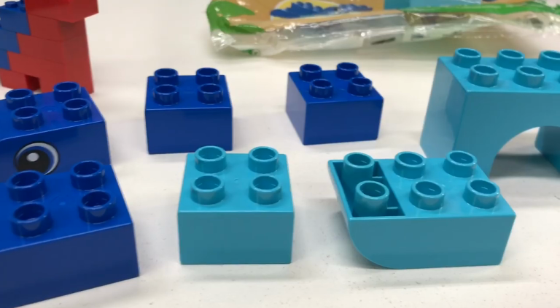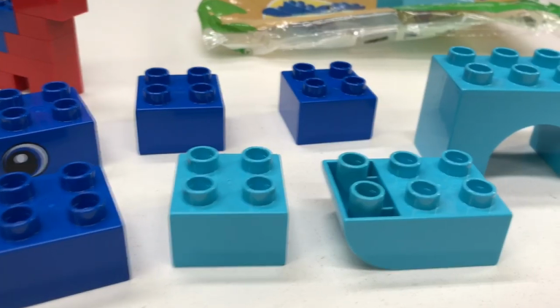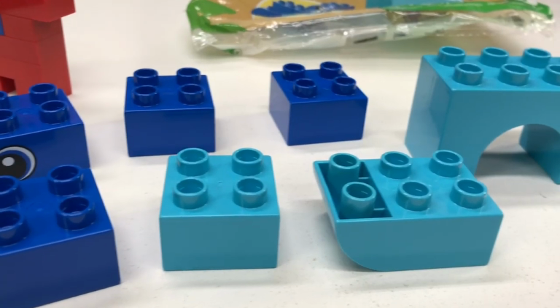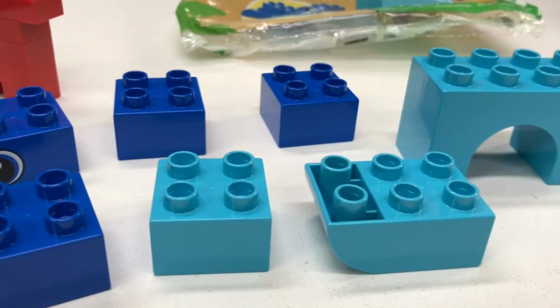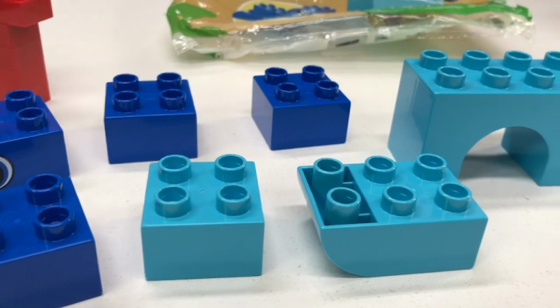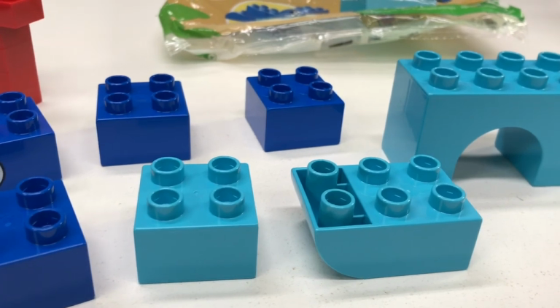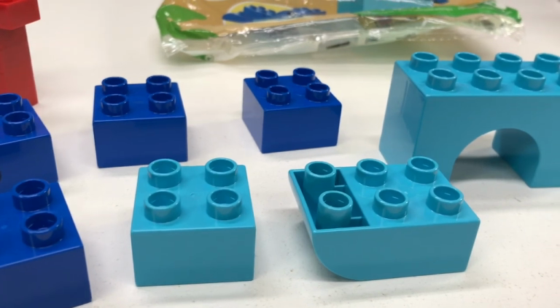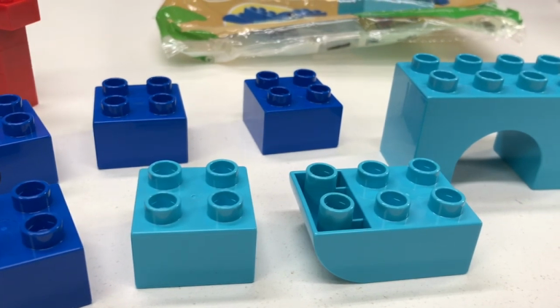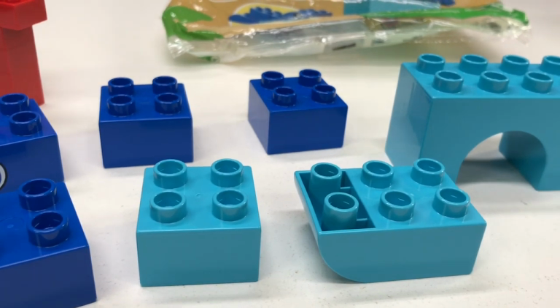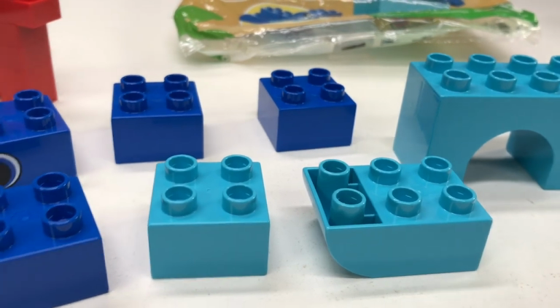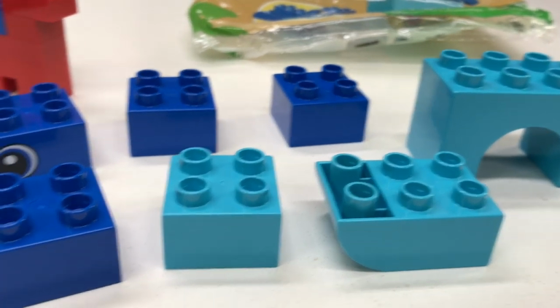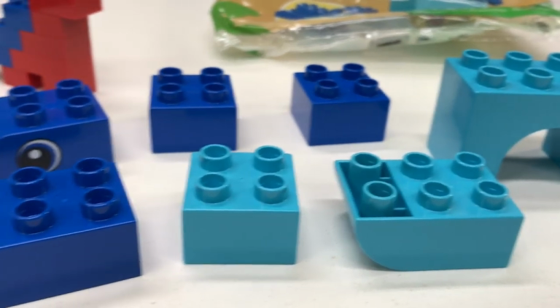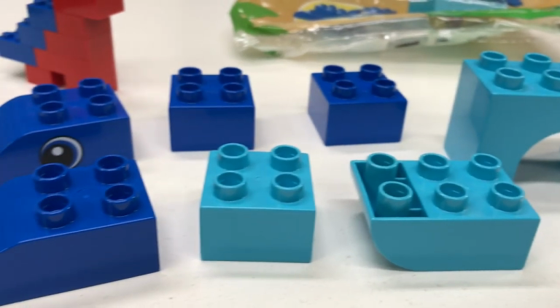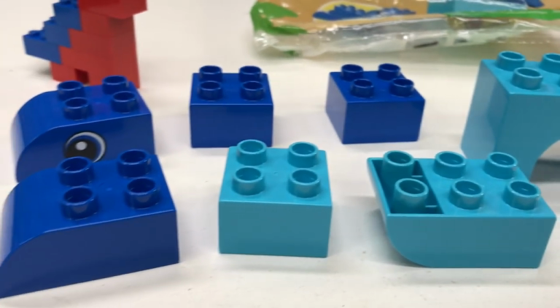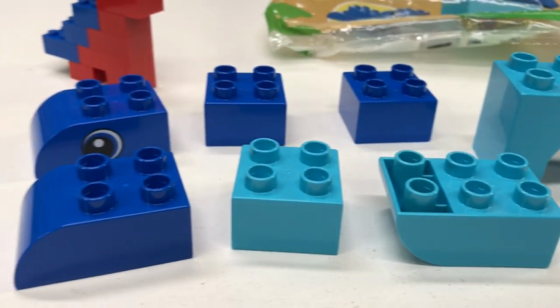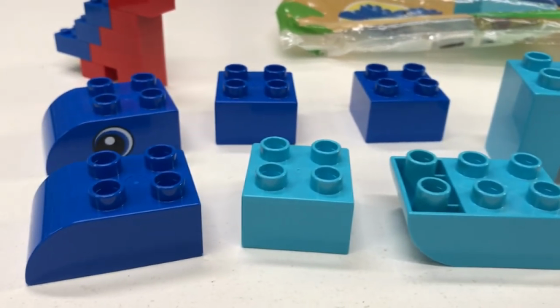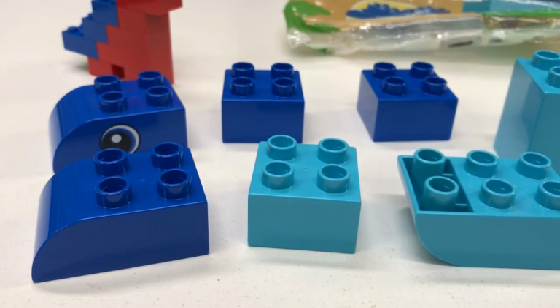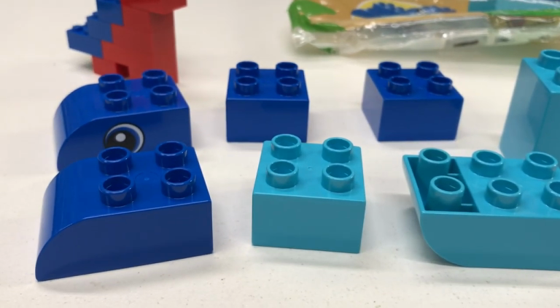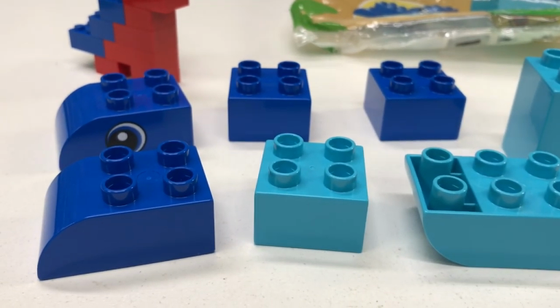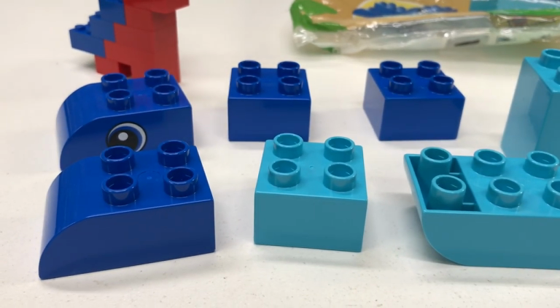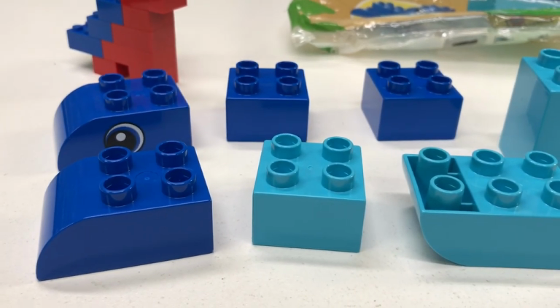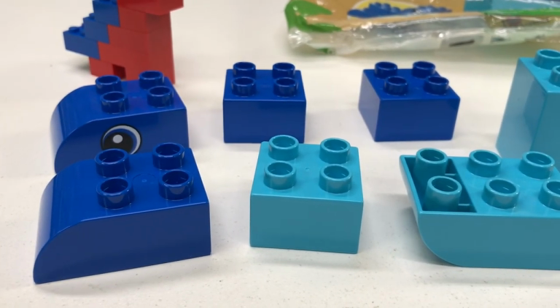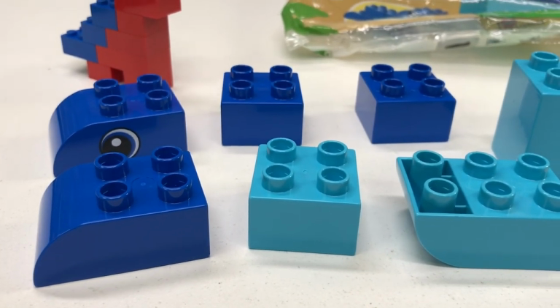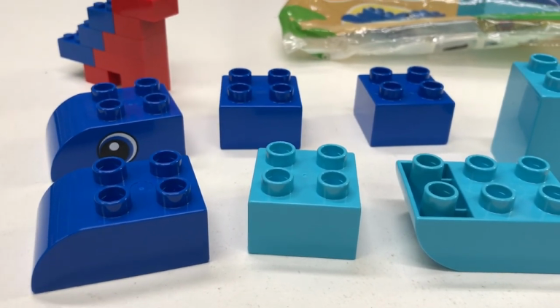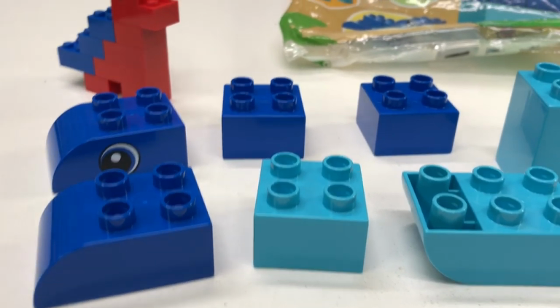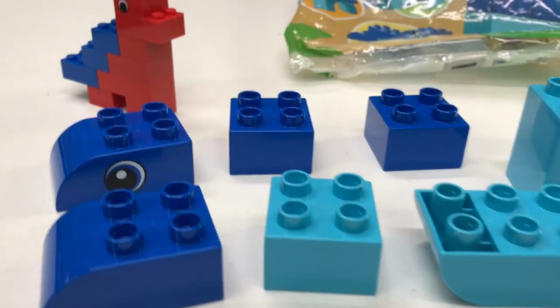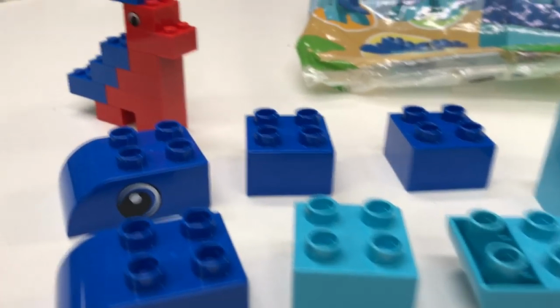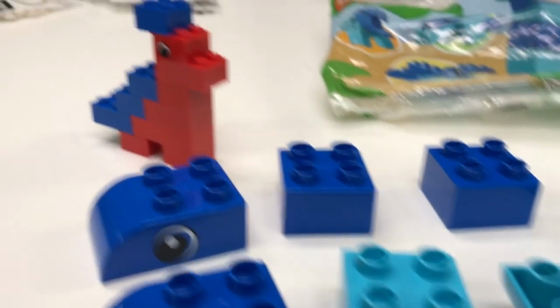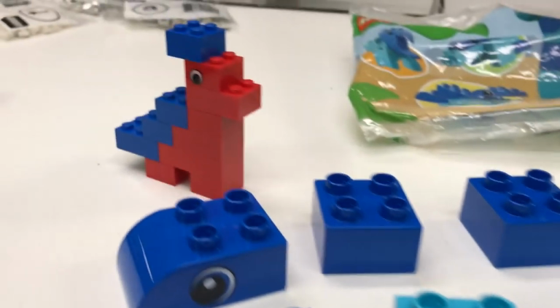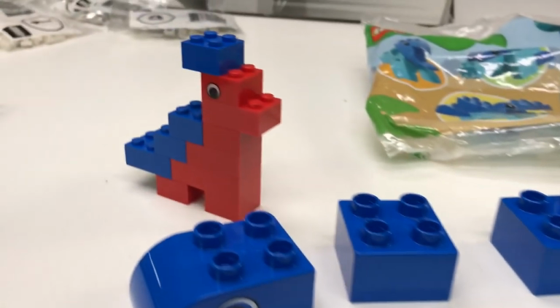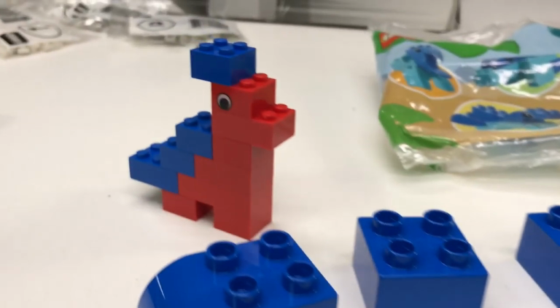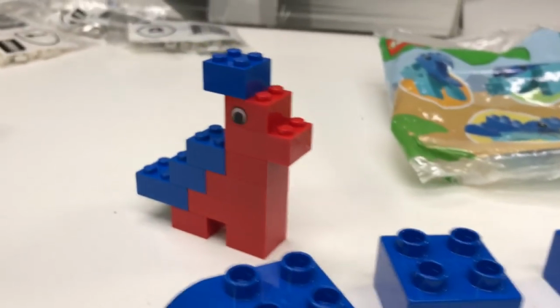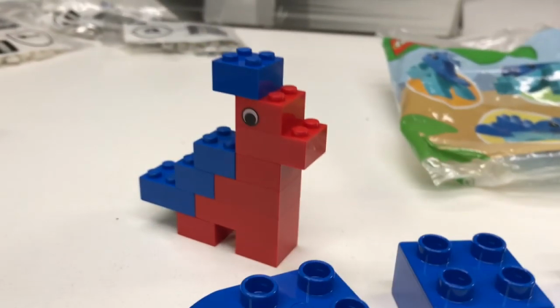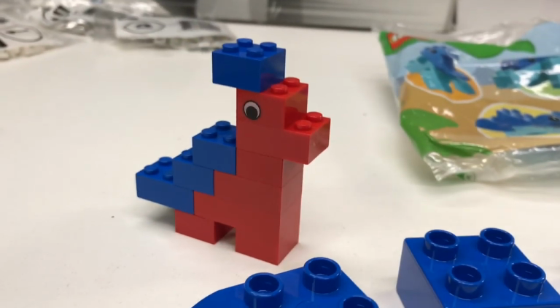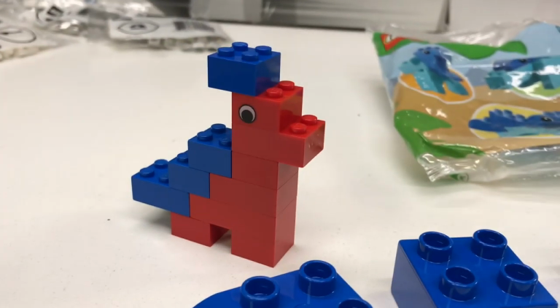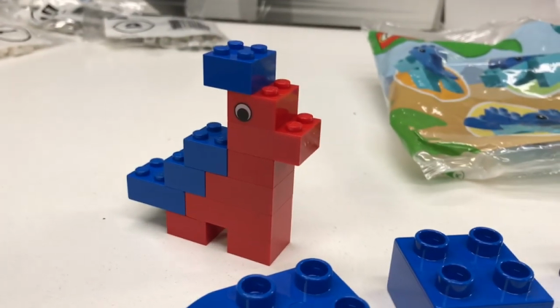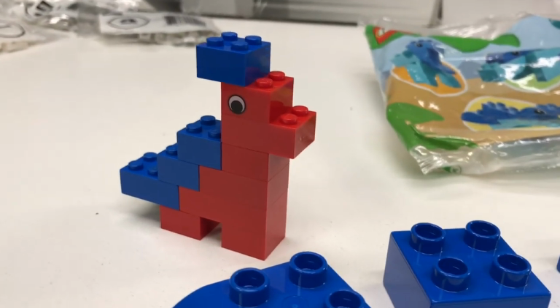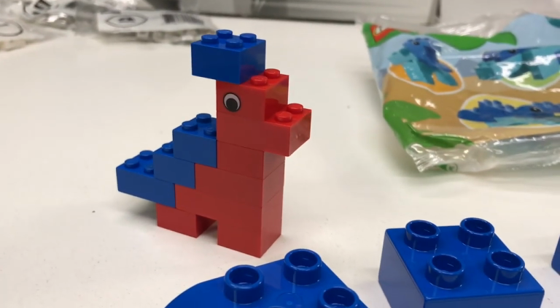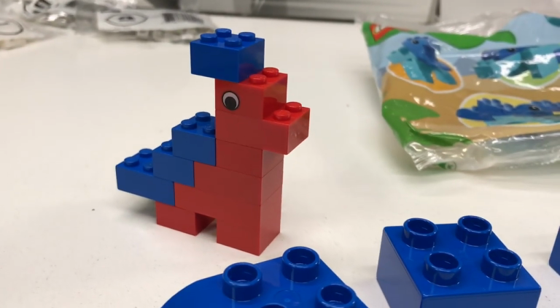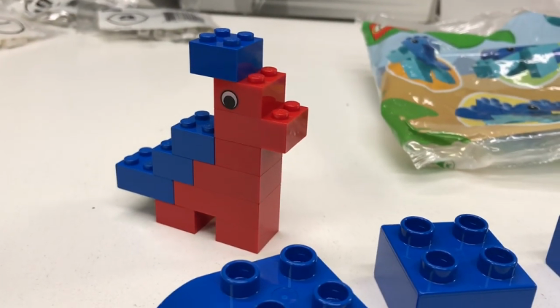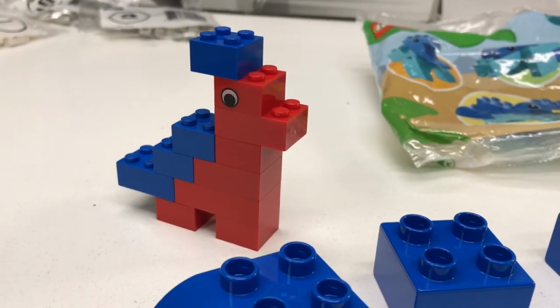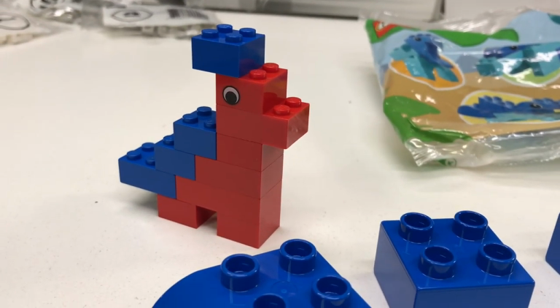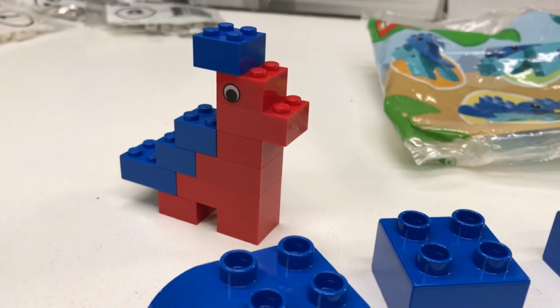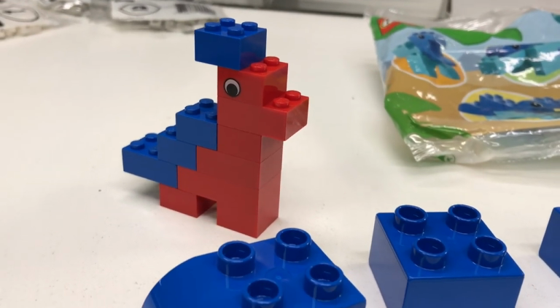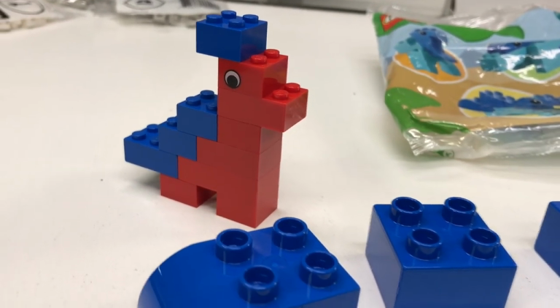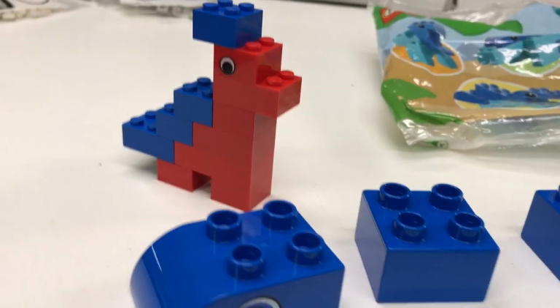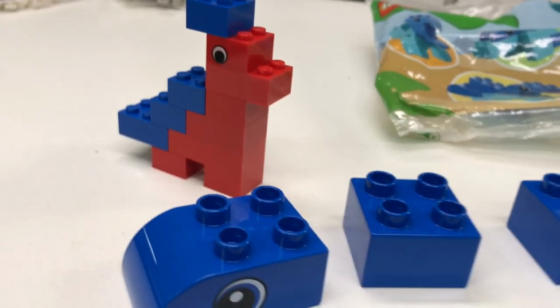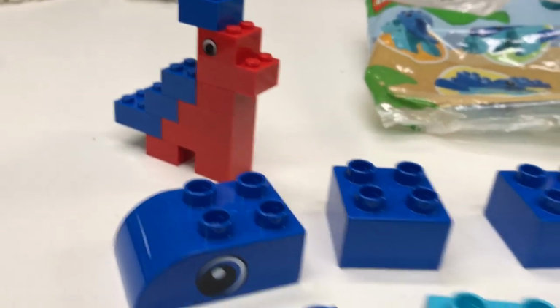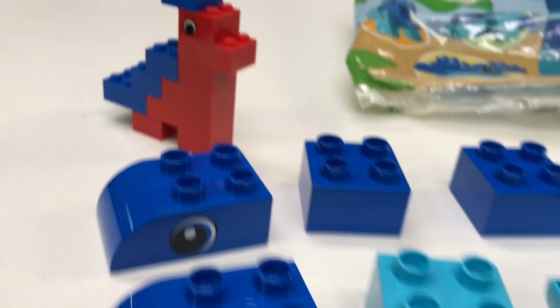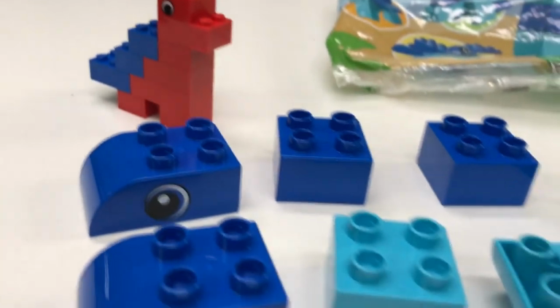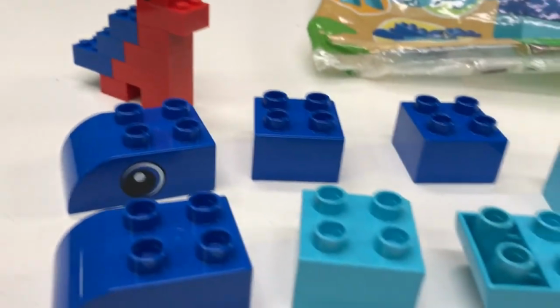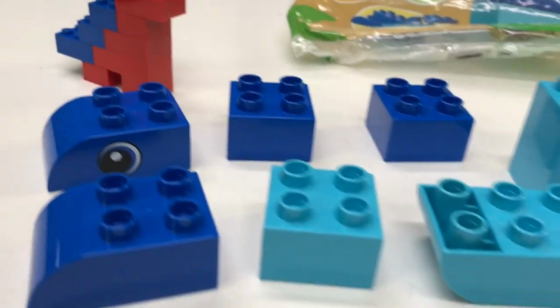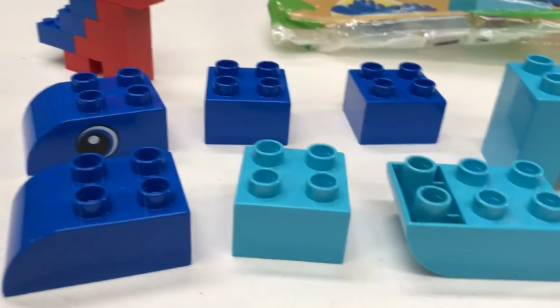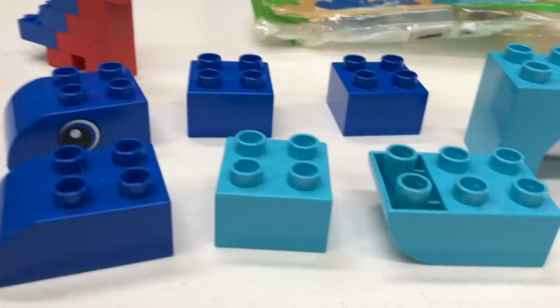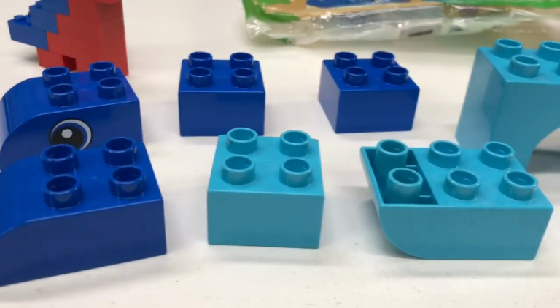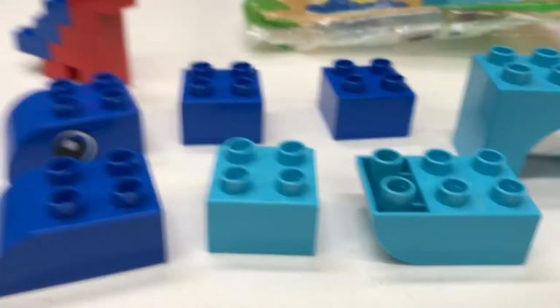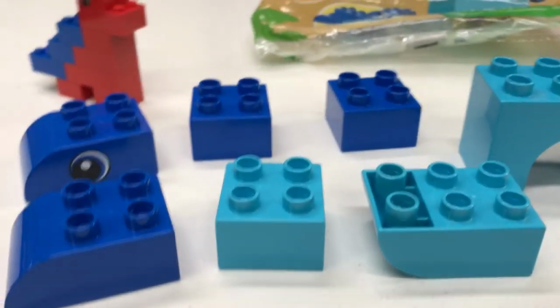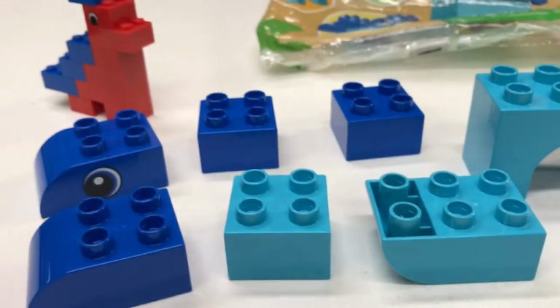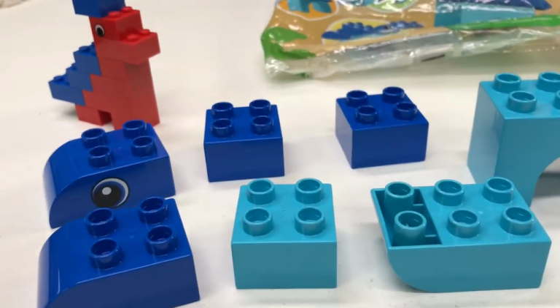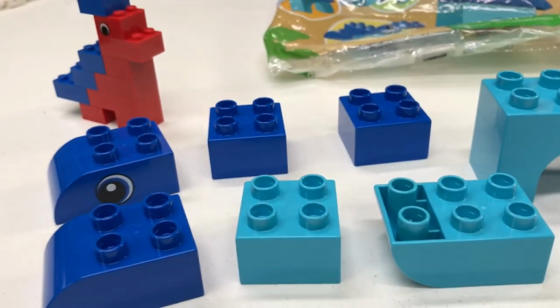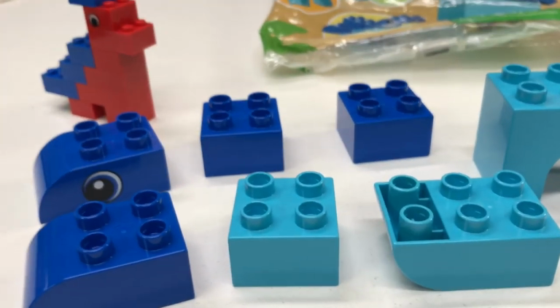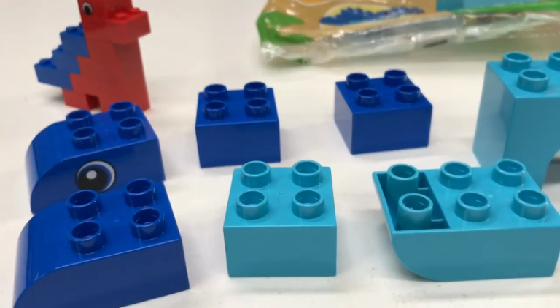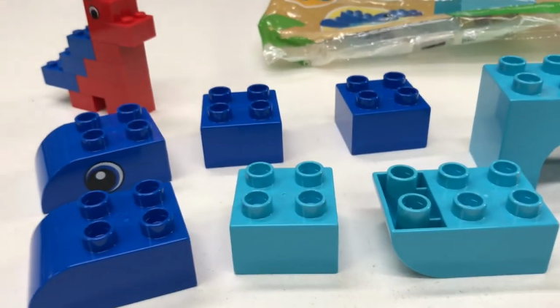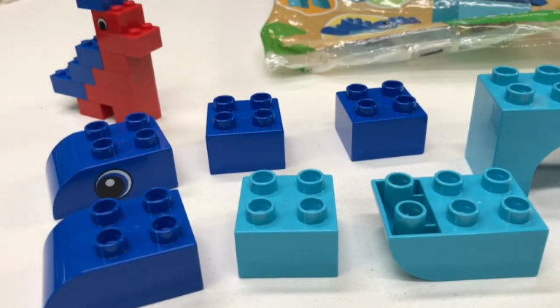This Duplo set is only seven pieces. The first LEGO Dinosaur was only 11 pieces — and it rhymes: 7-11.